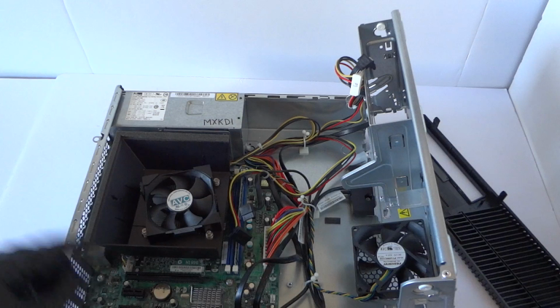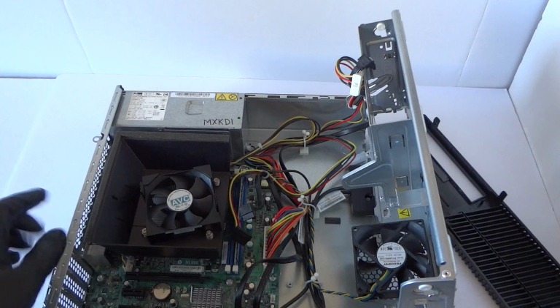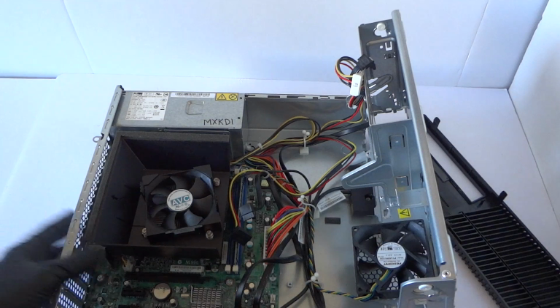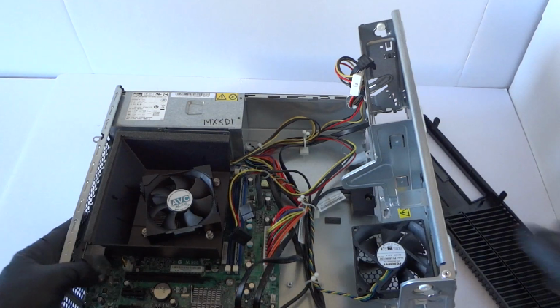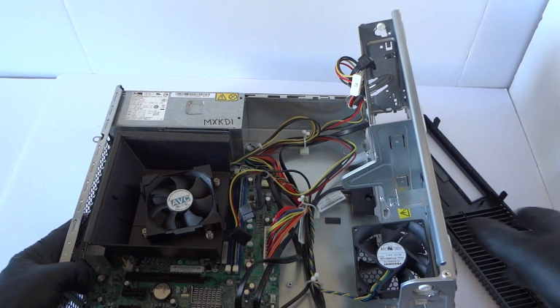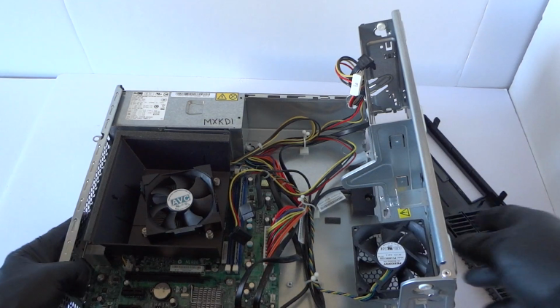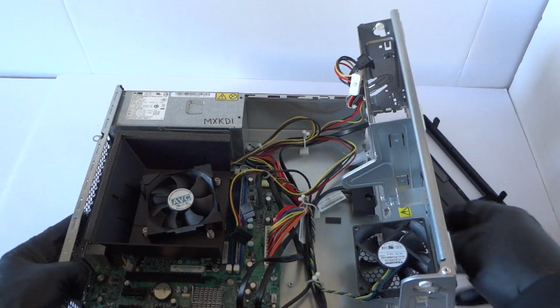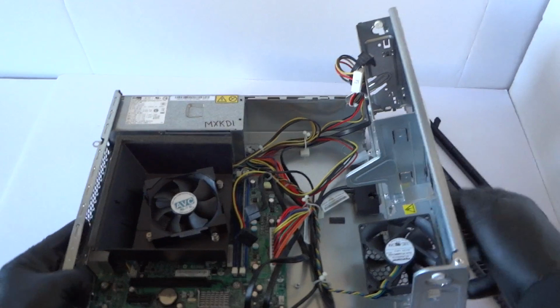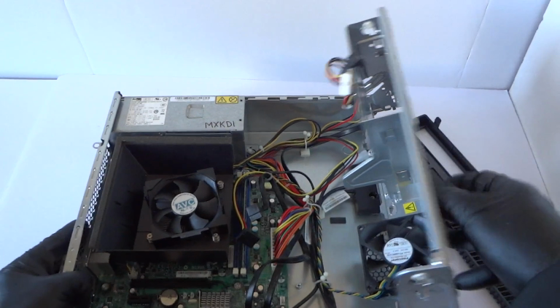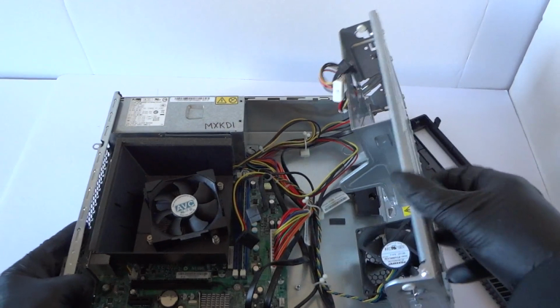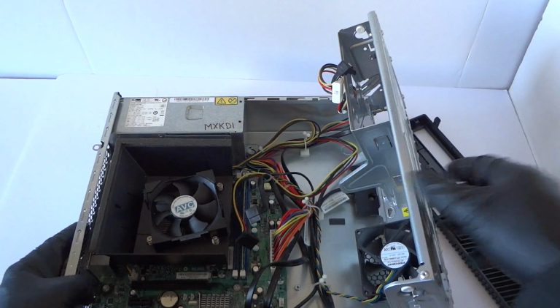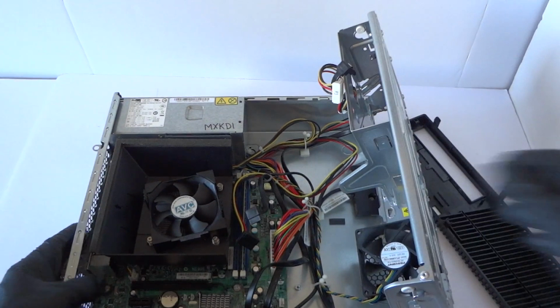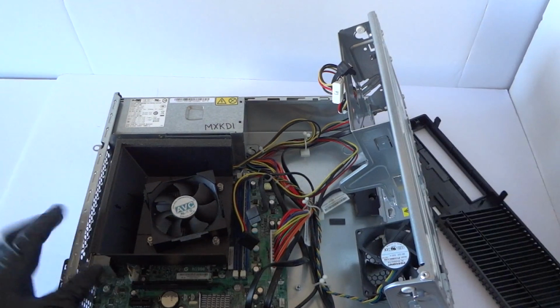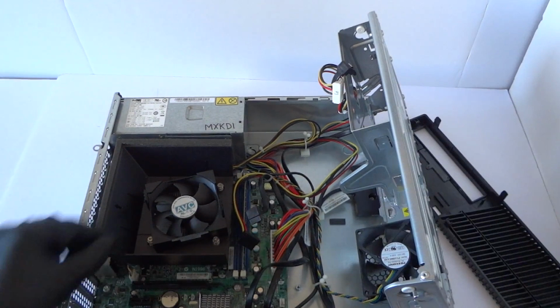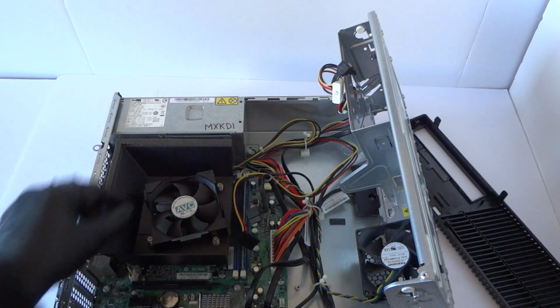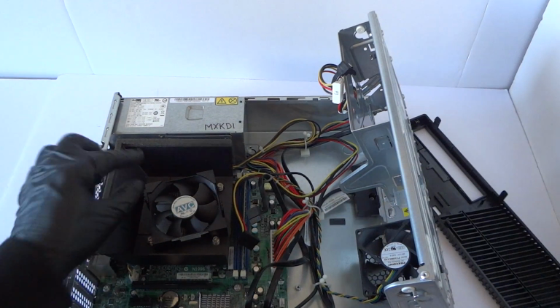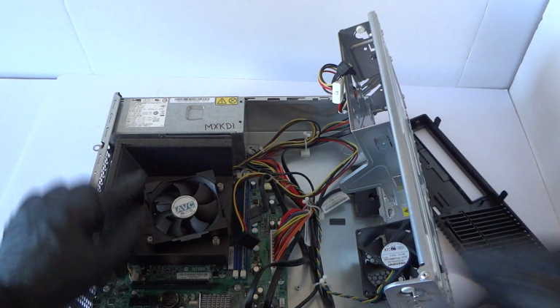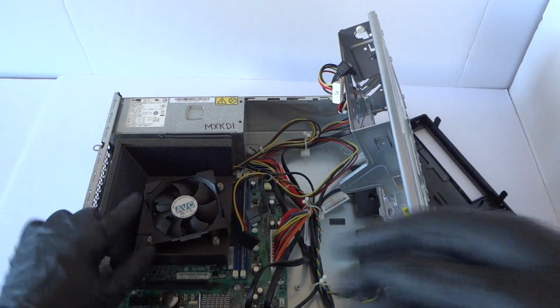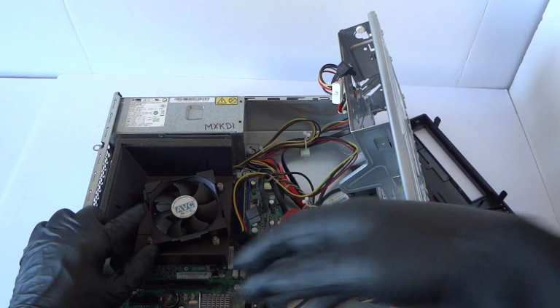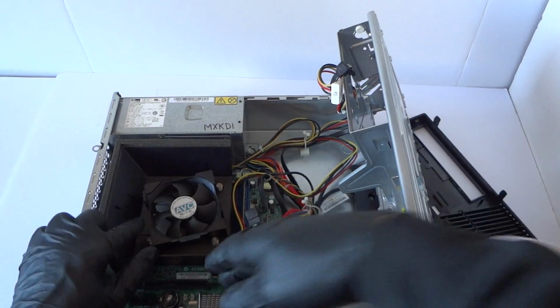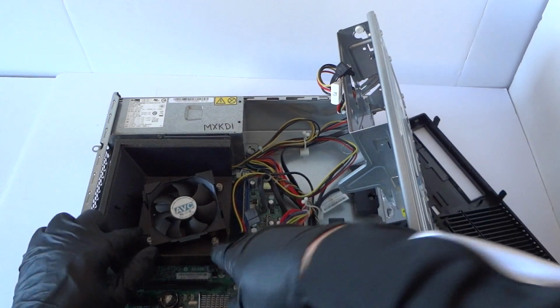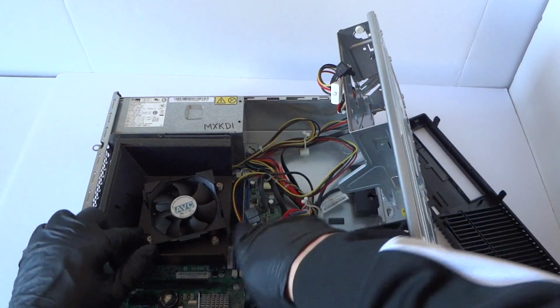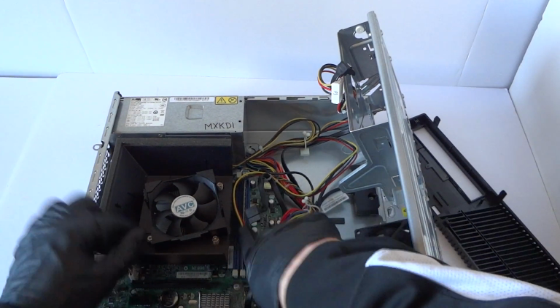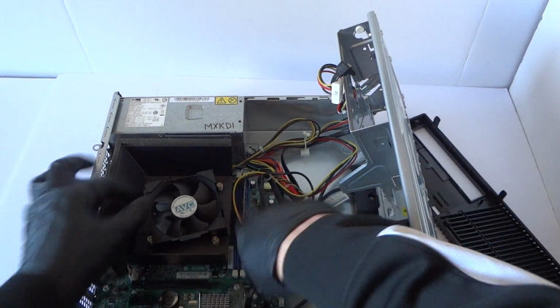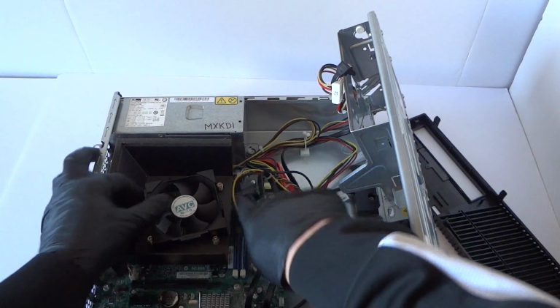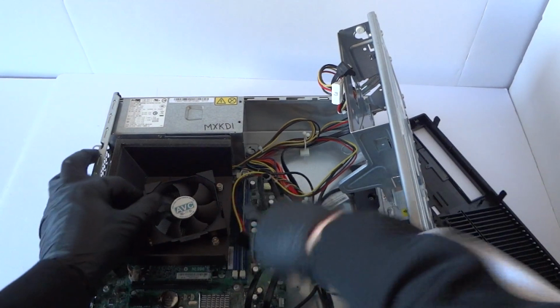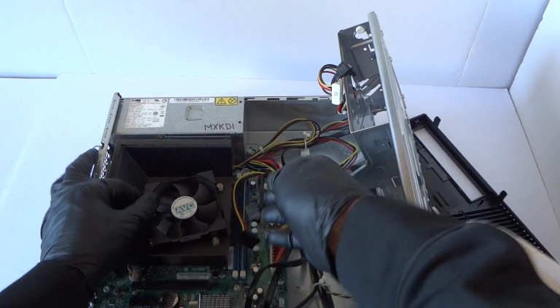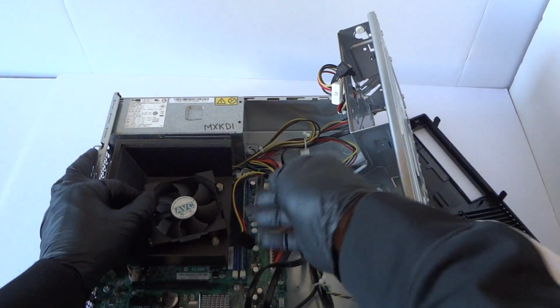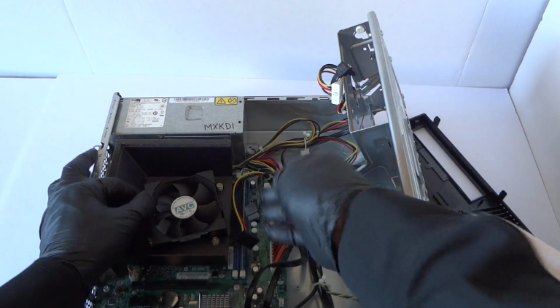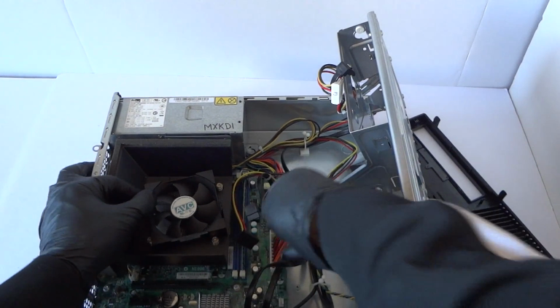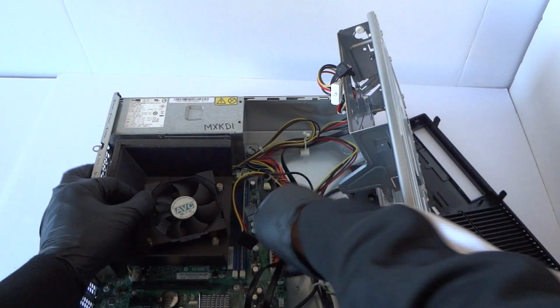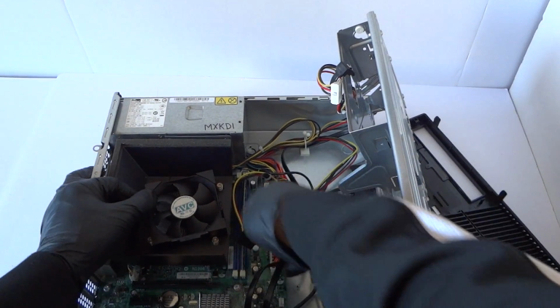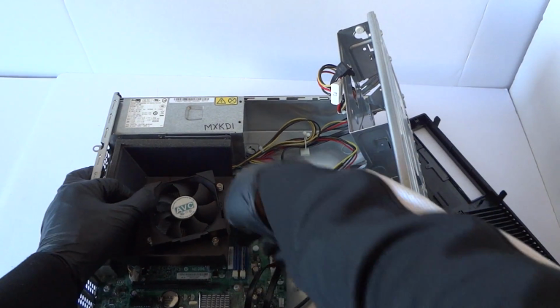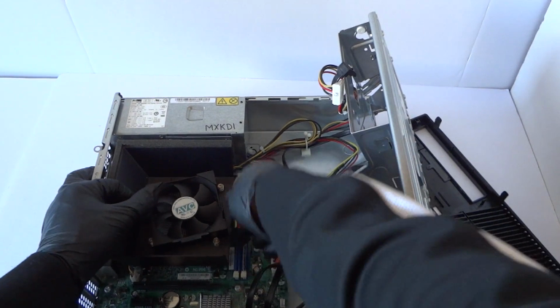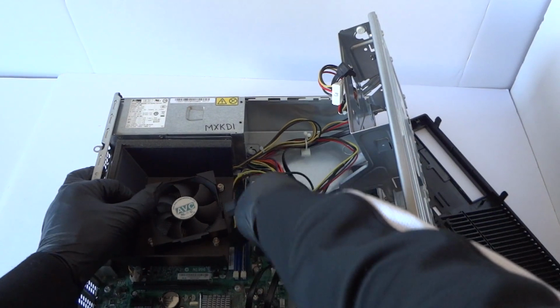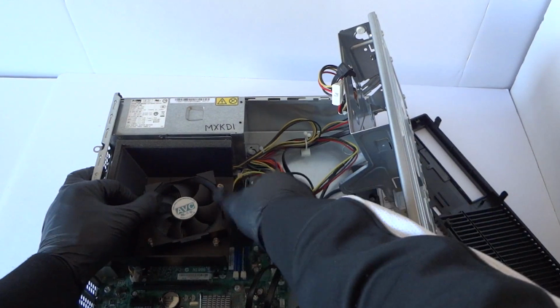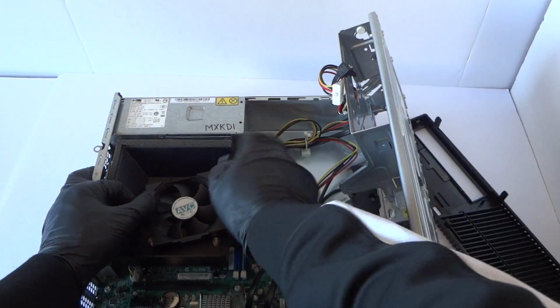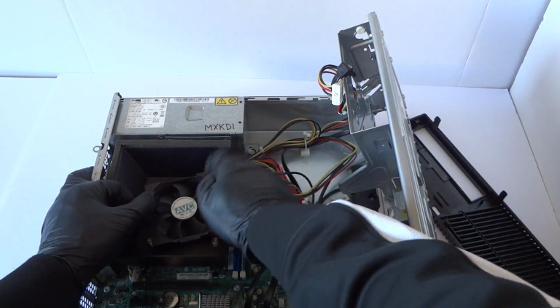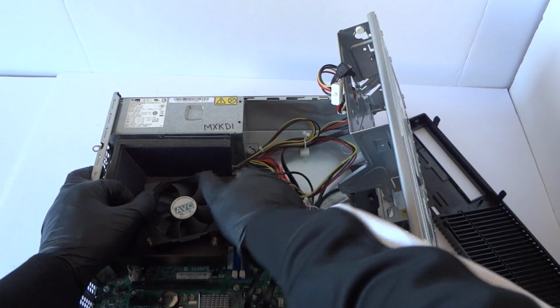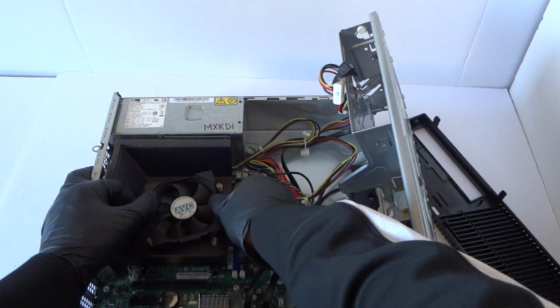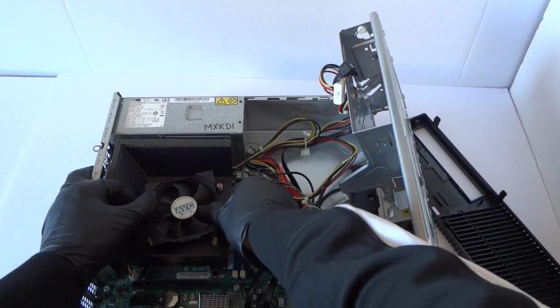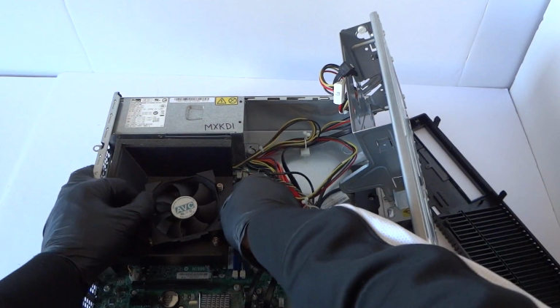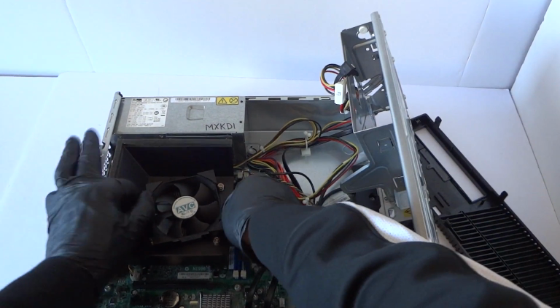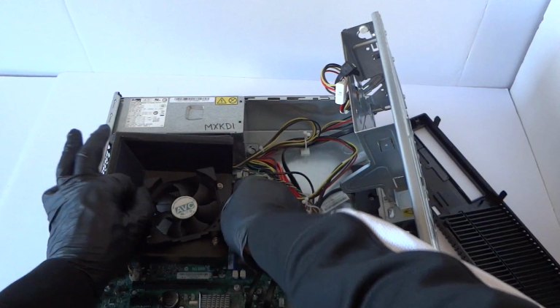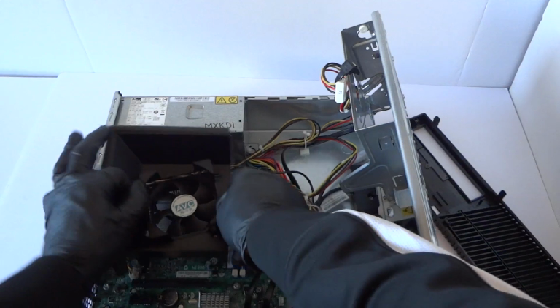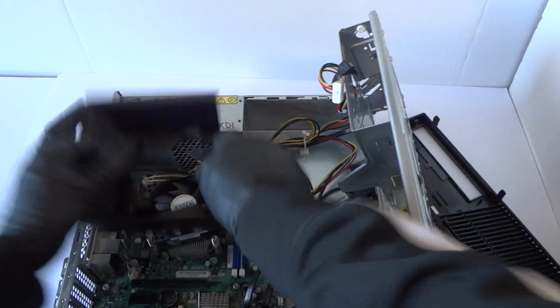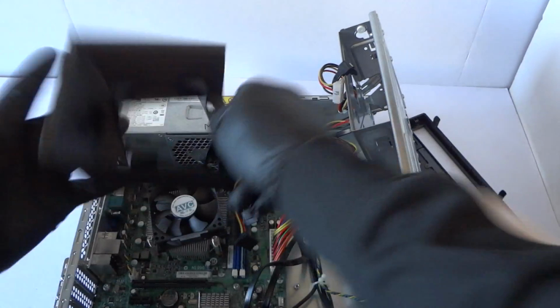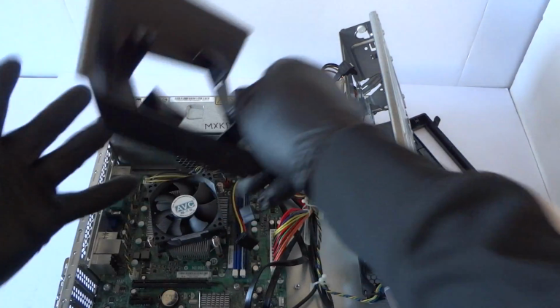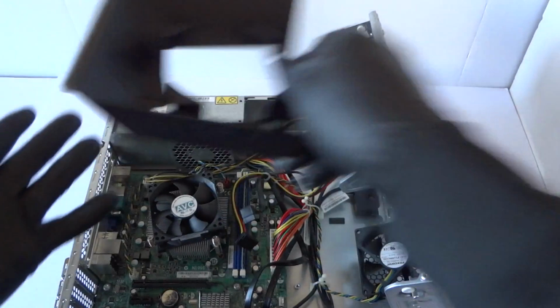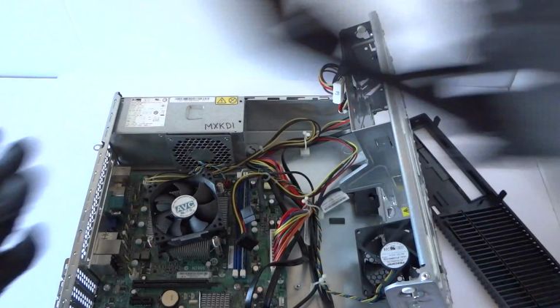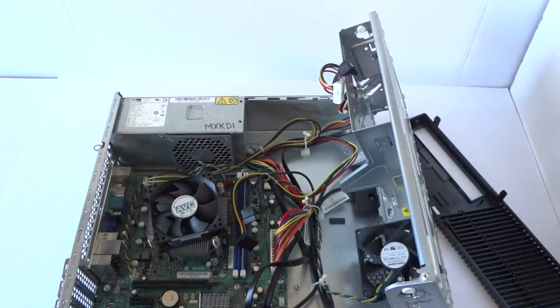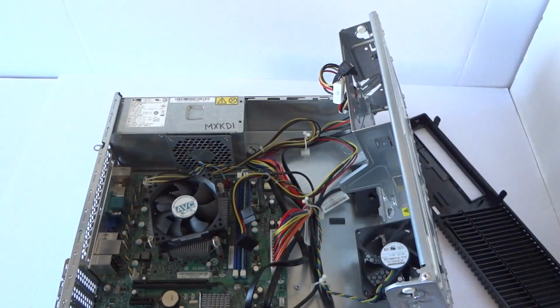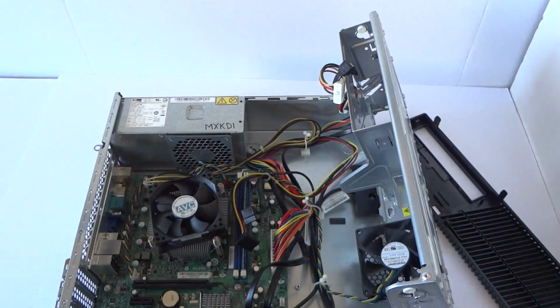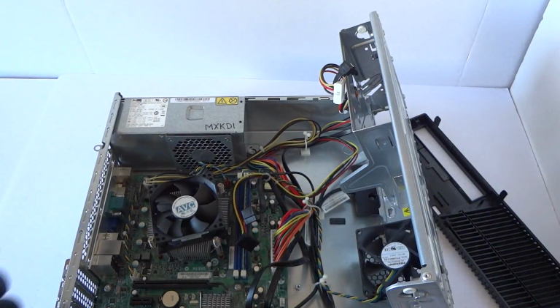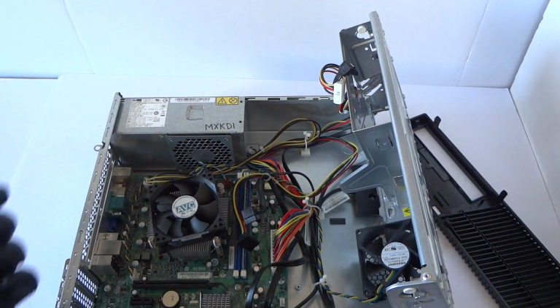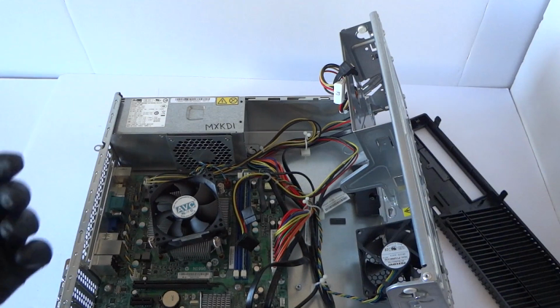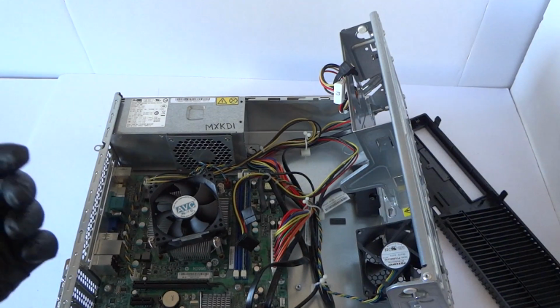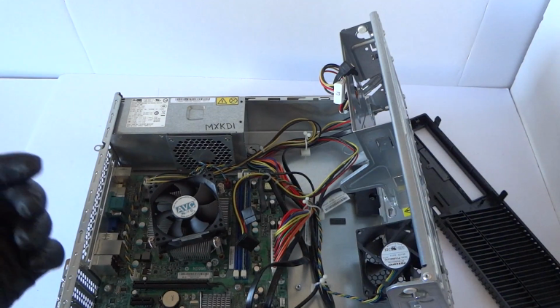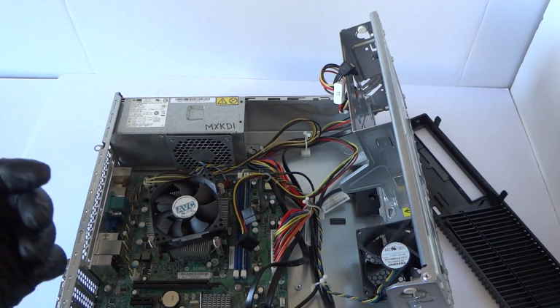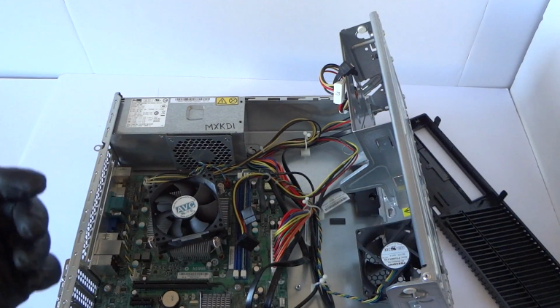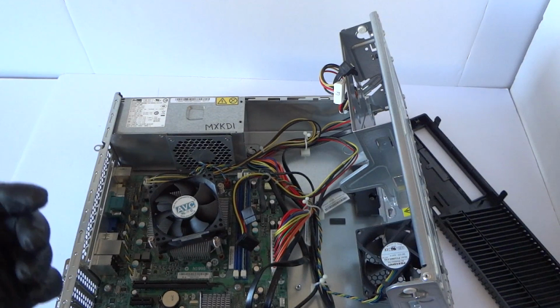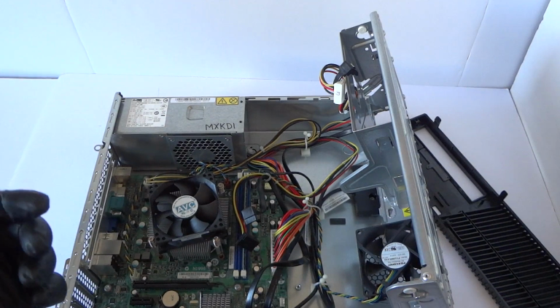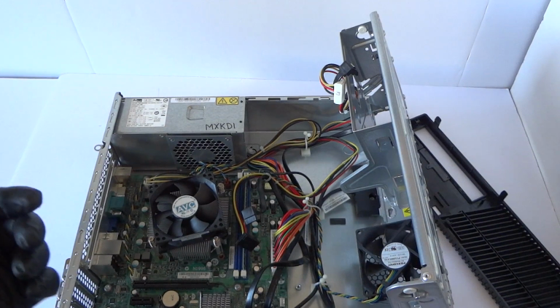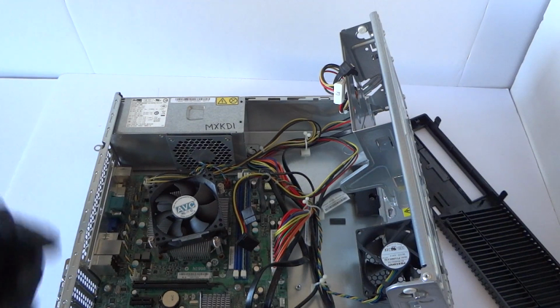Now we are going to remove the fan shroud. There are little clips right here — take your finger like this and it comes right out.